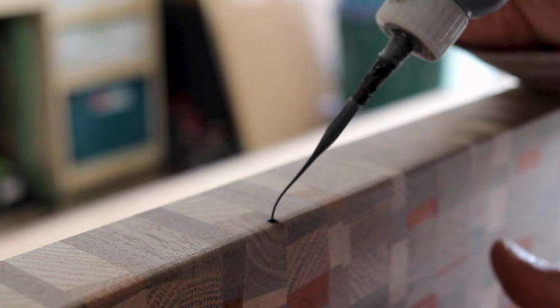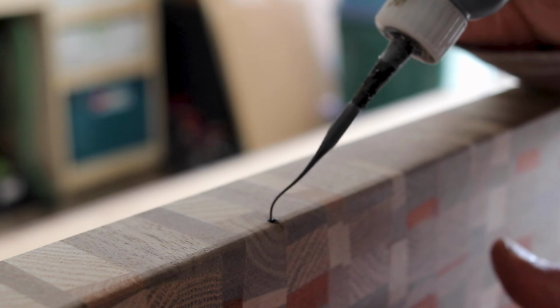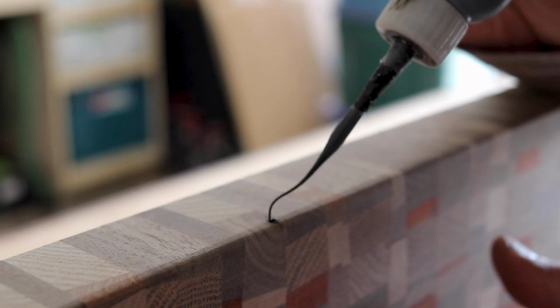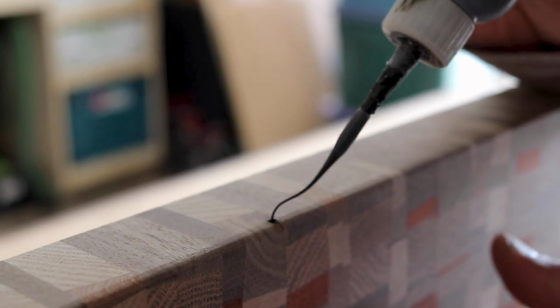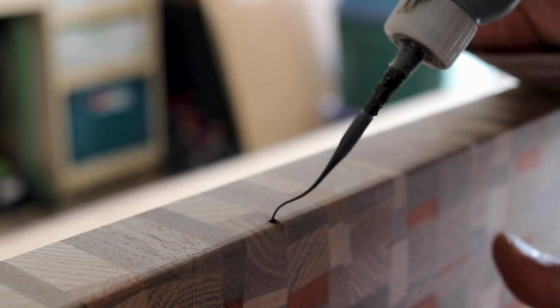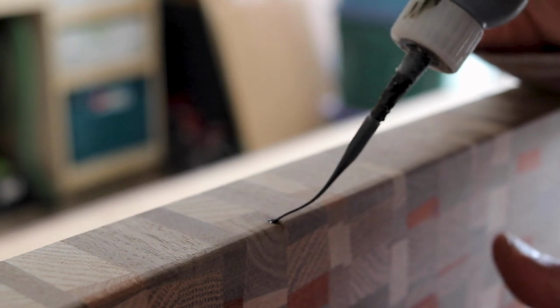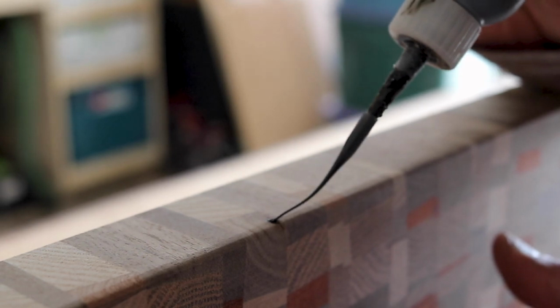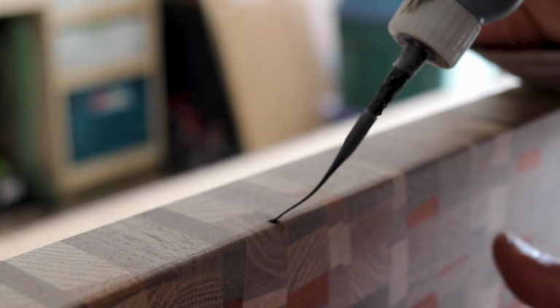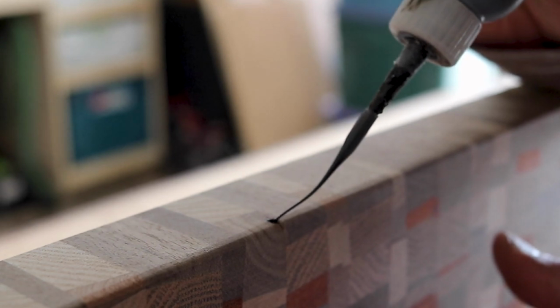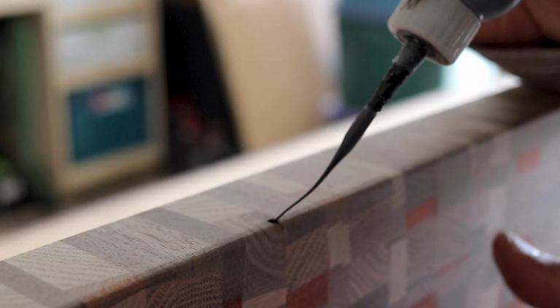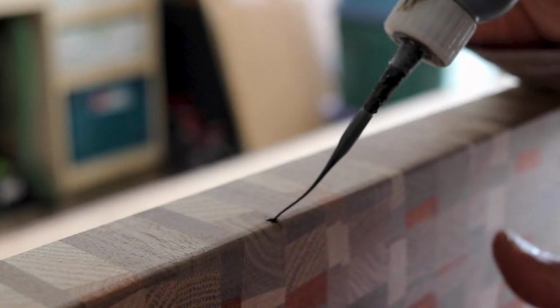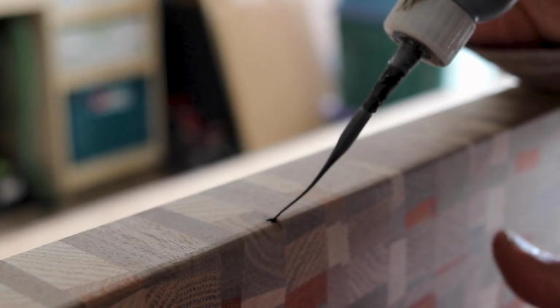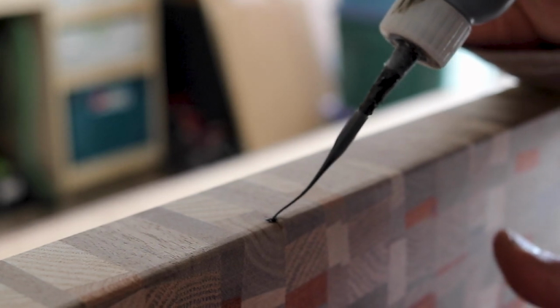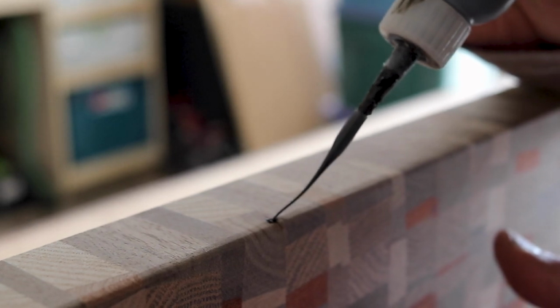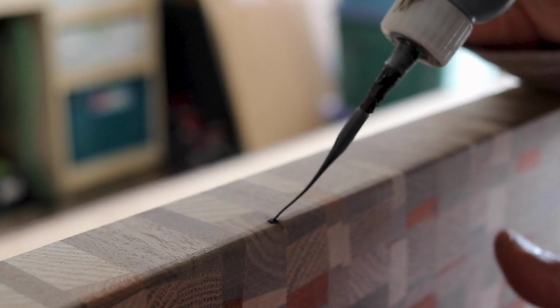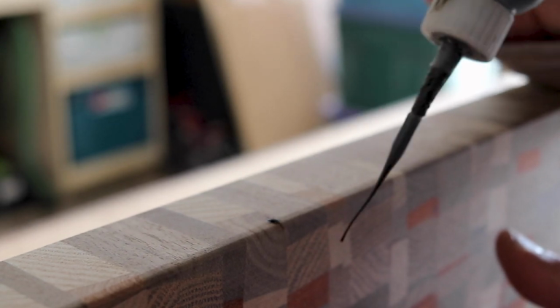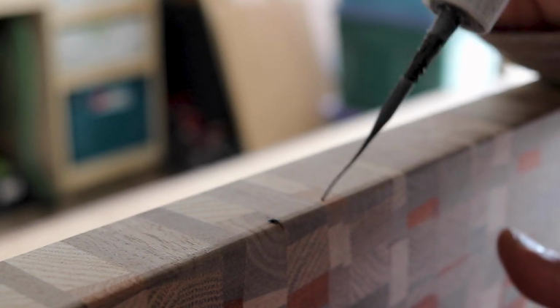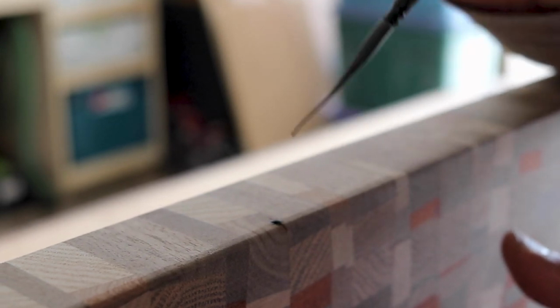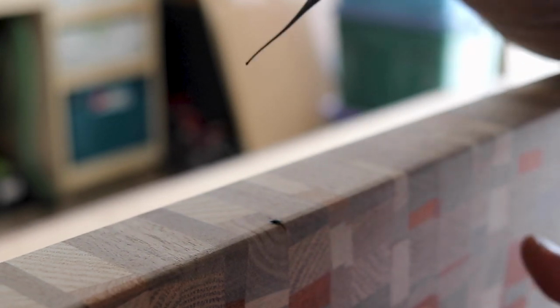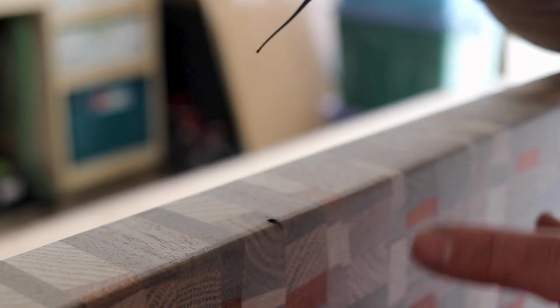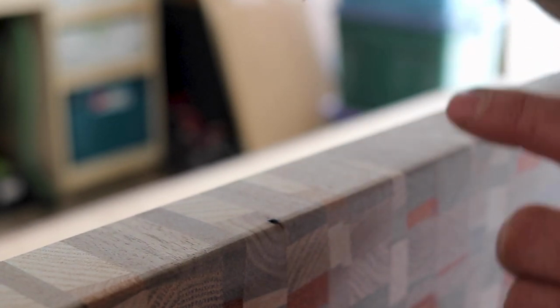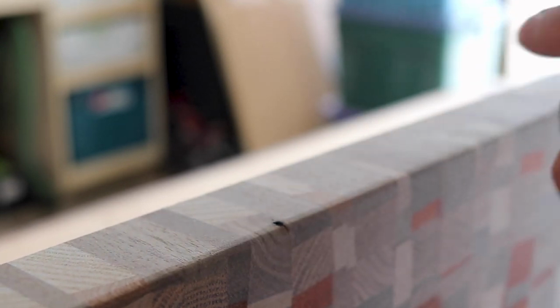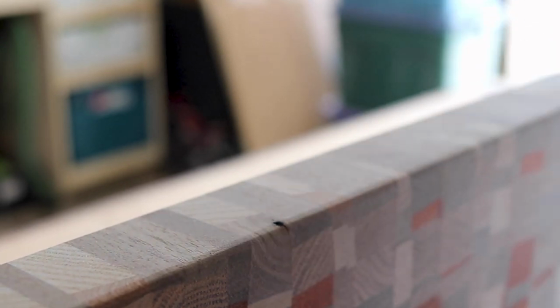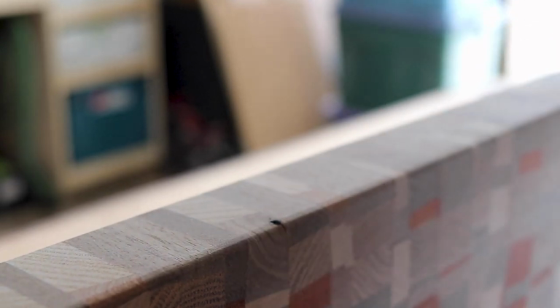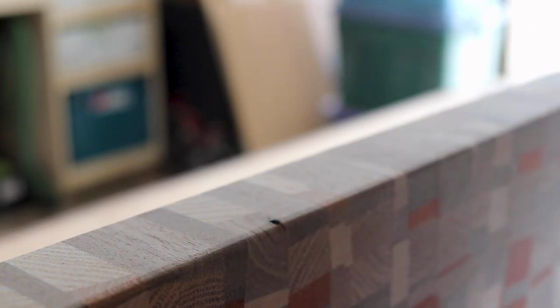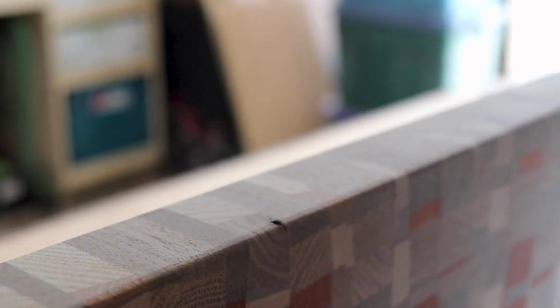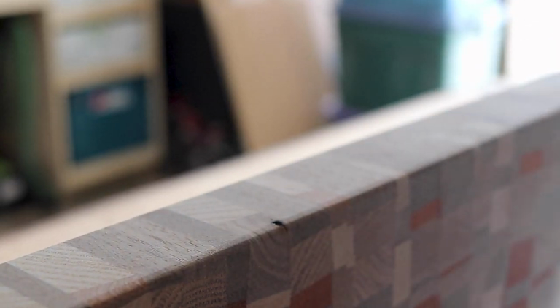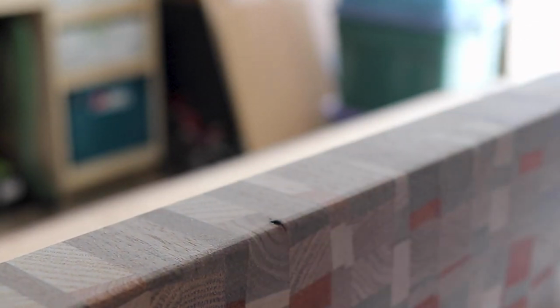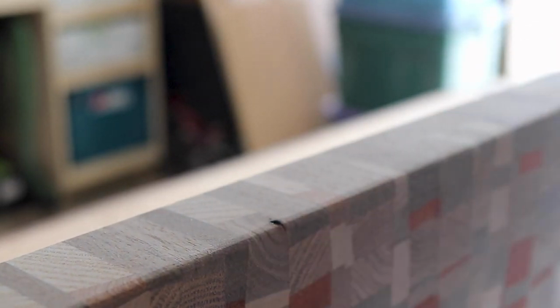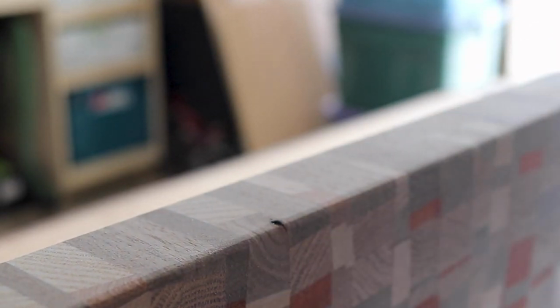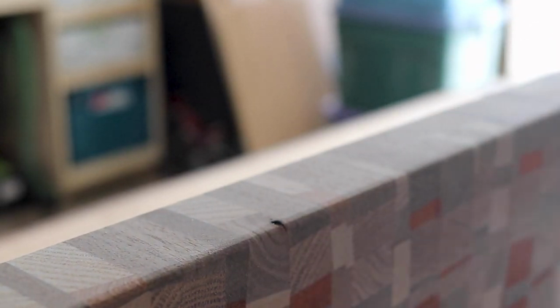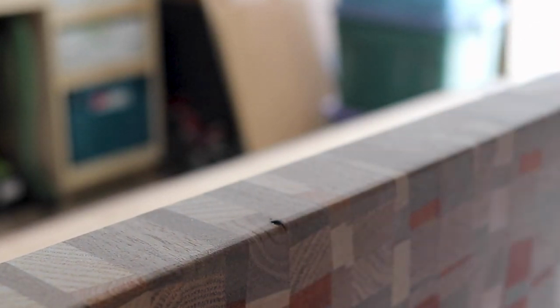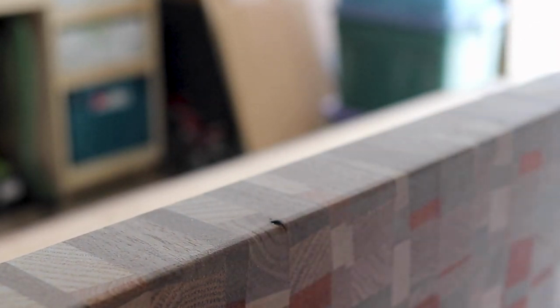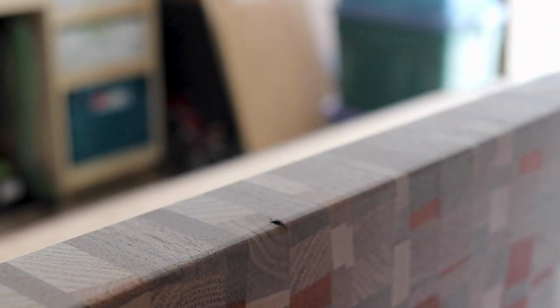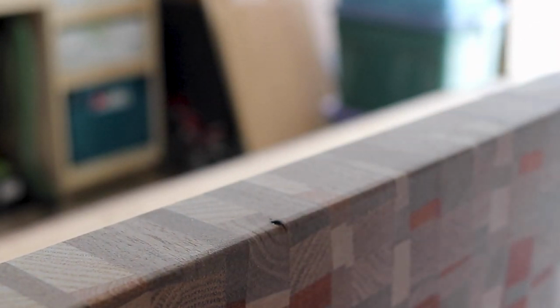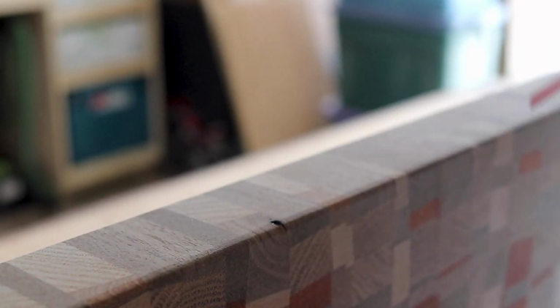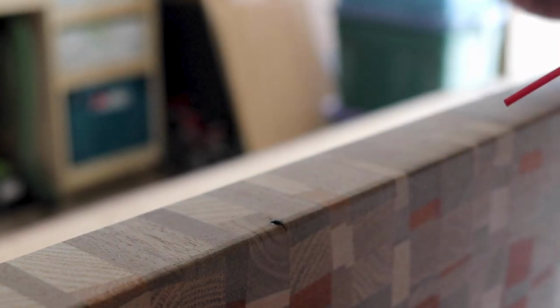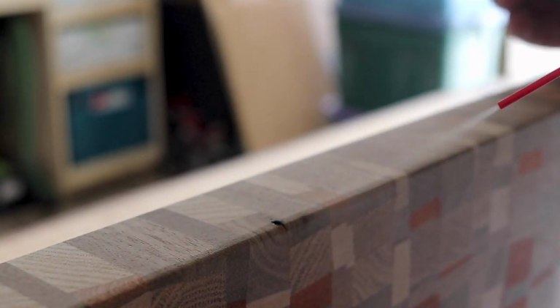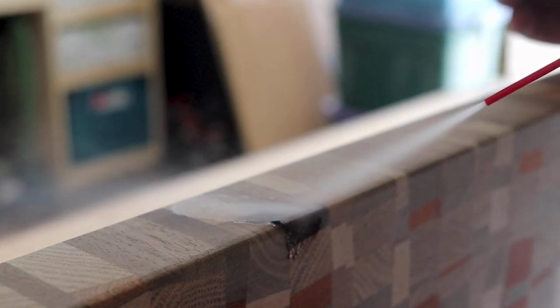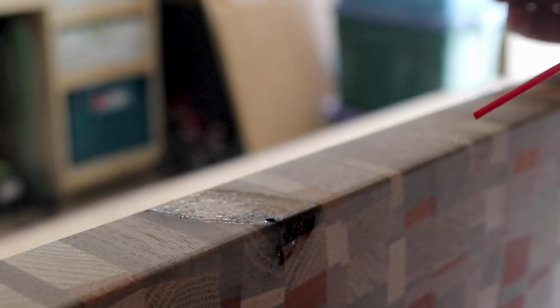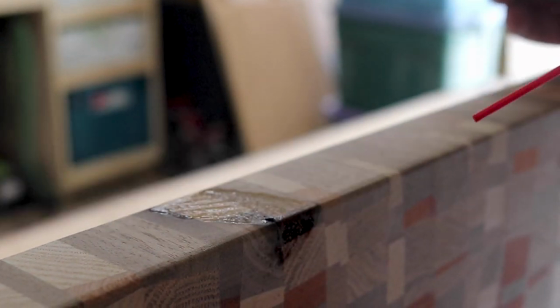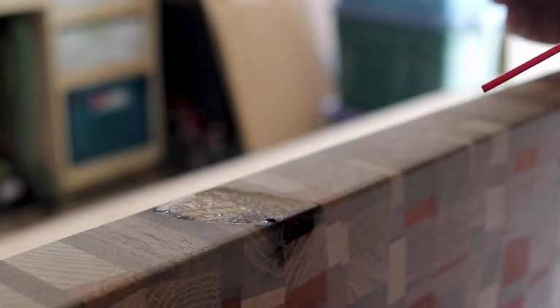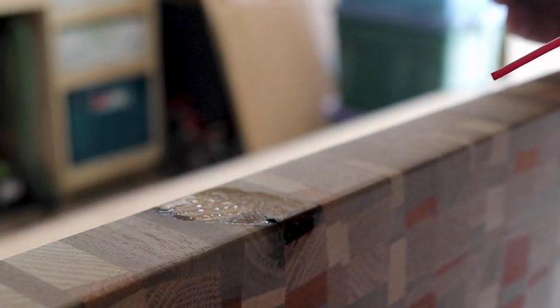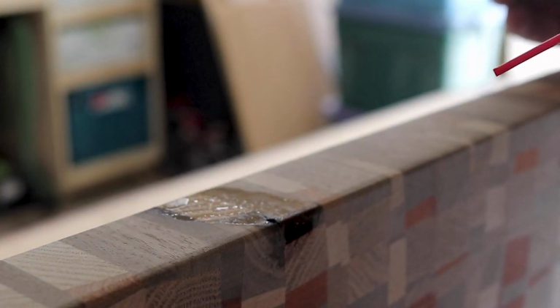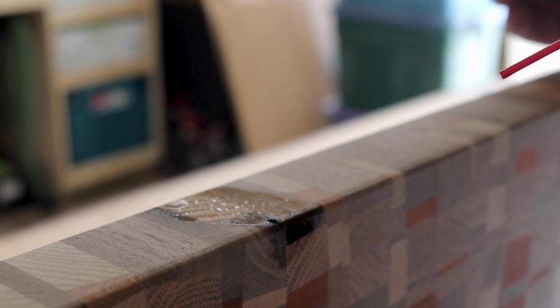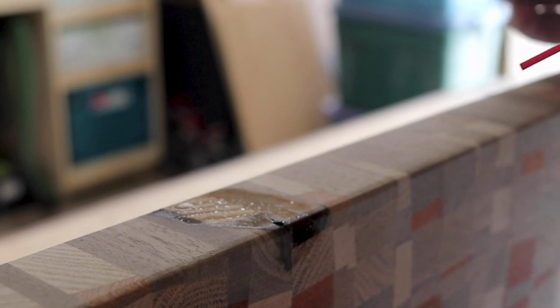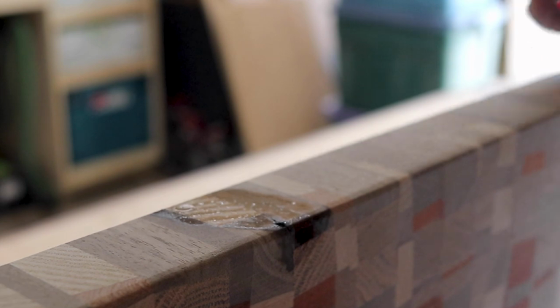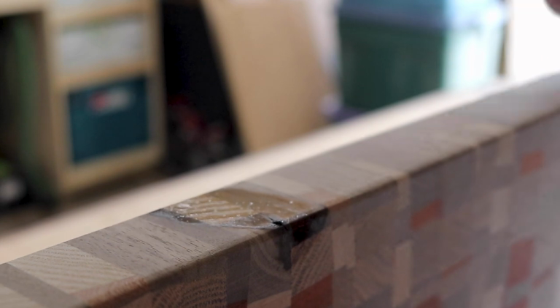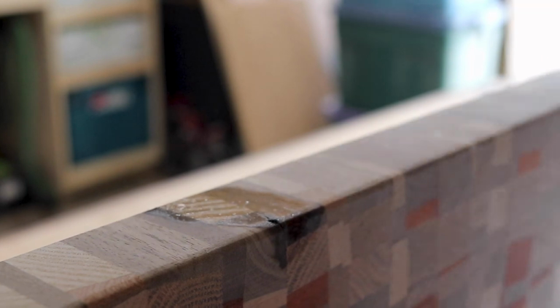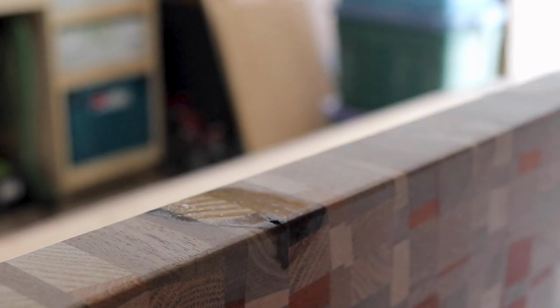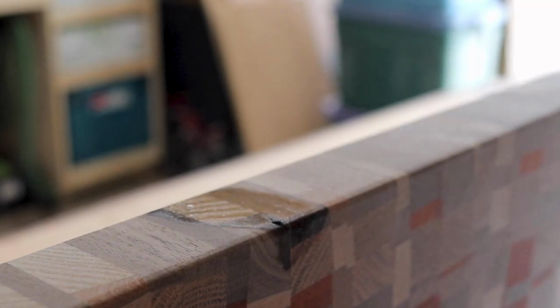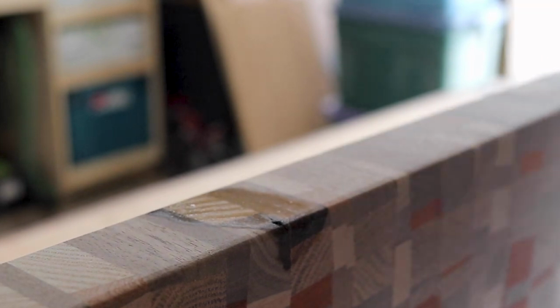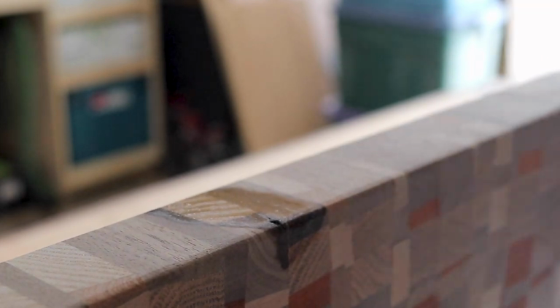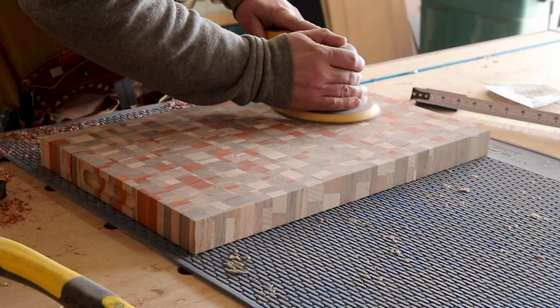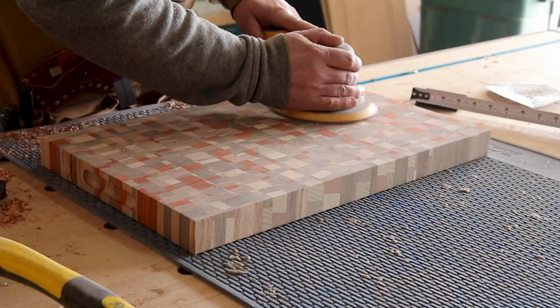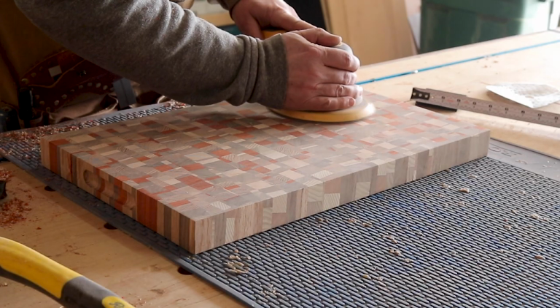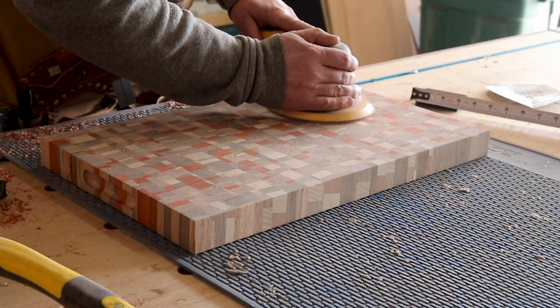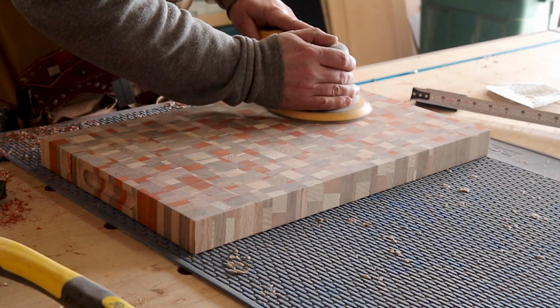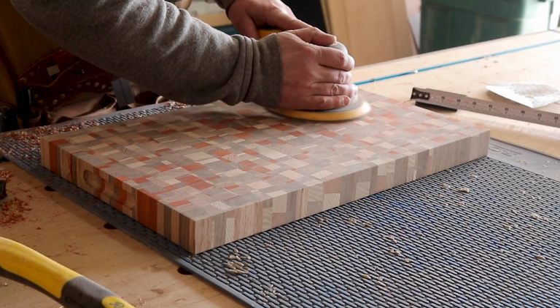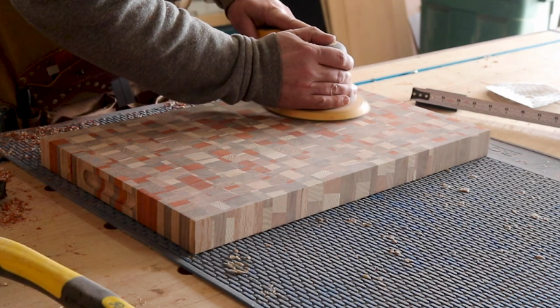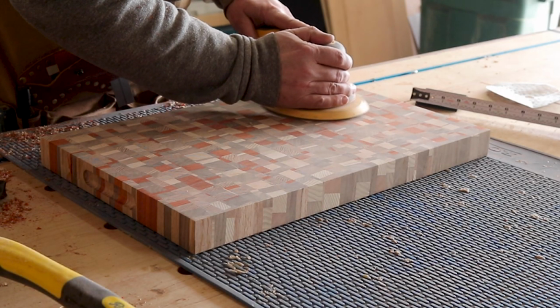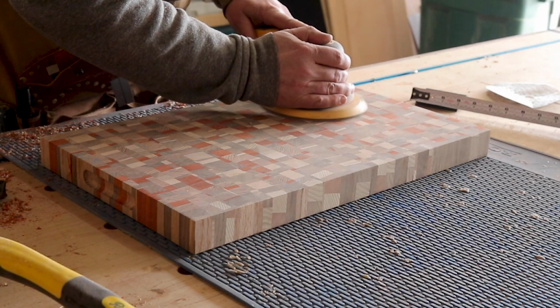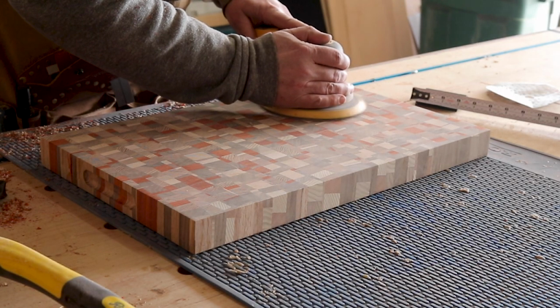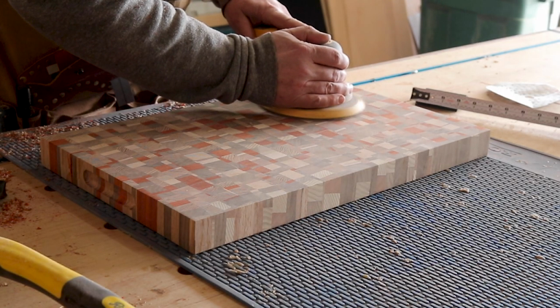Miraculously I only had one knot hole to fix on the whole board, and I just used a bit of CA glue and activator to seal that.